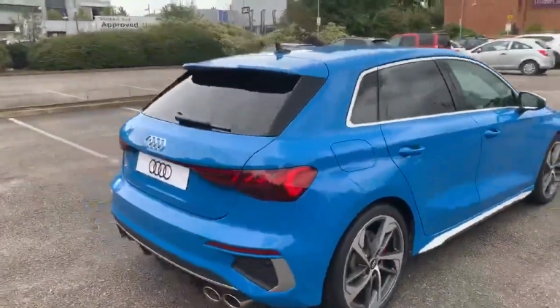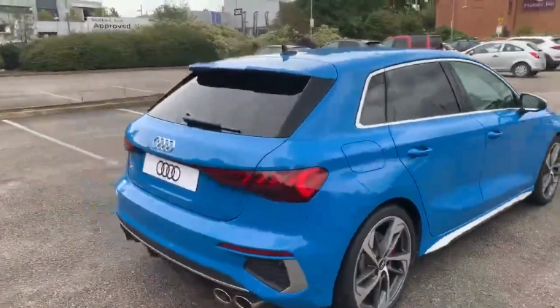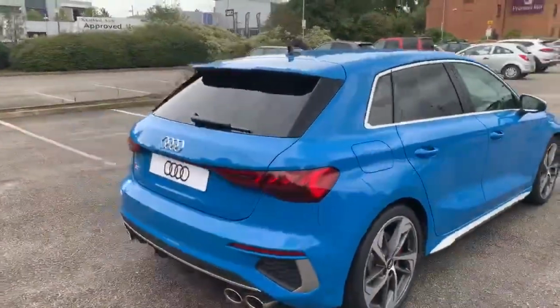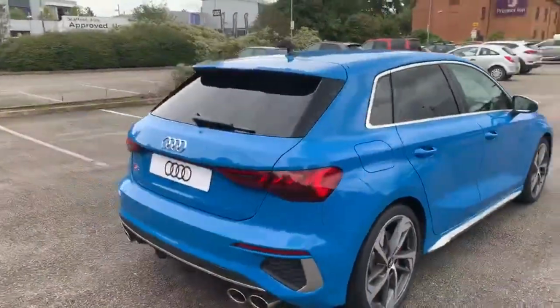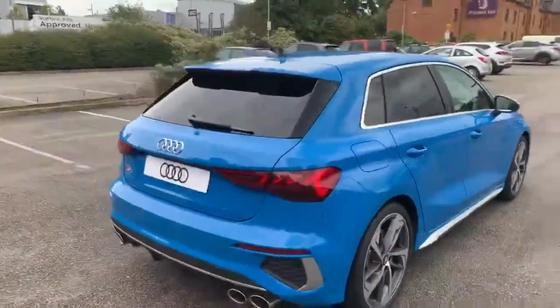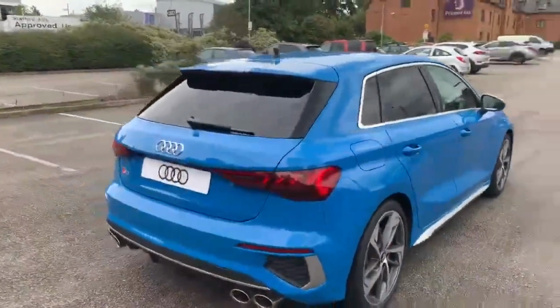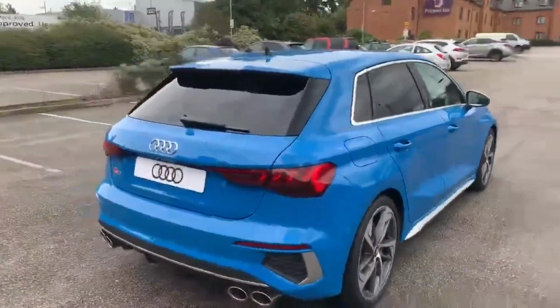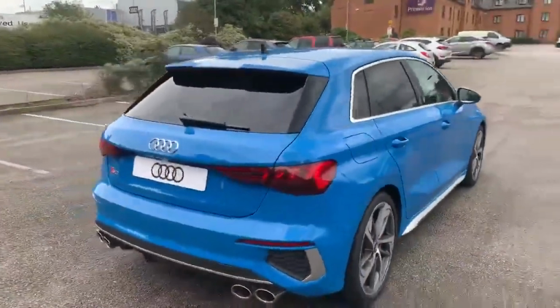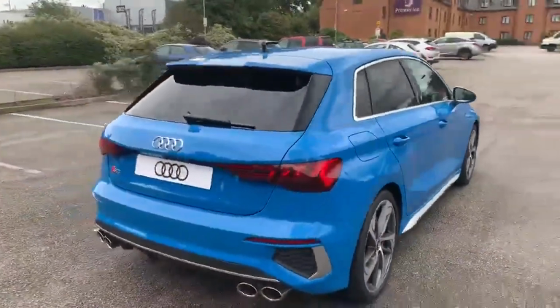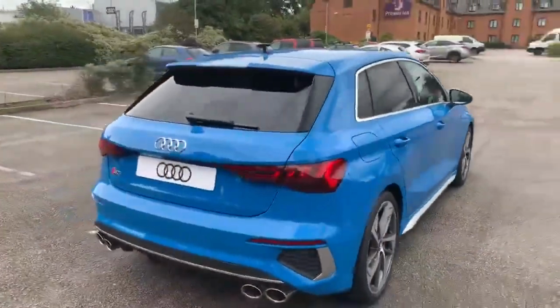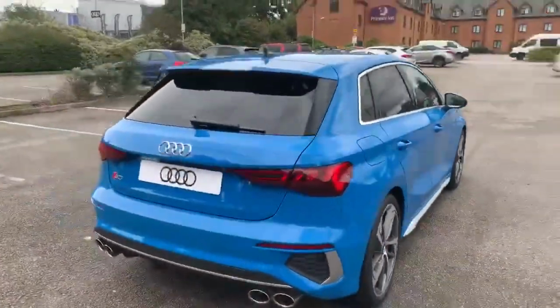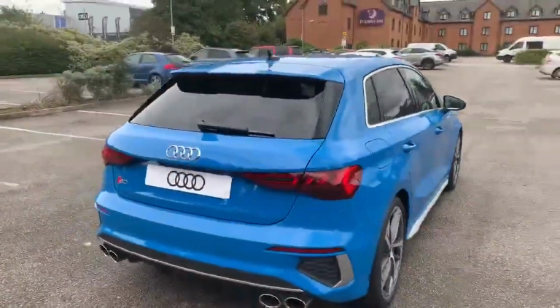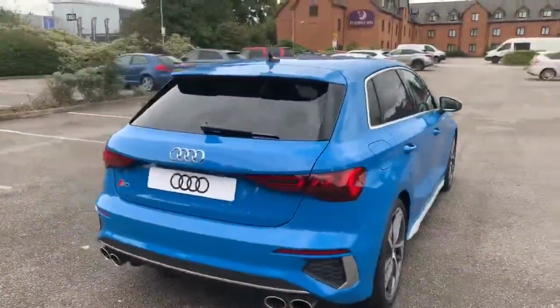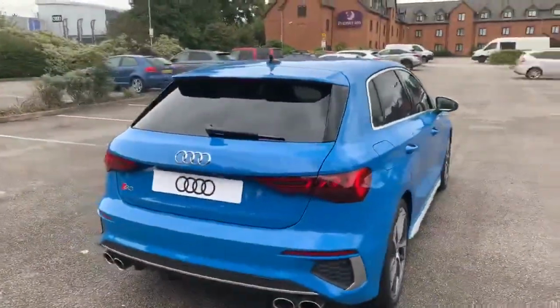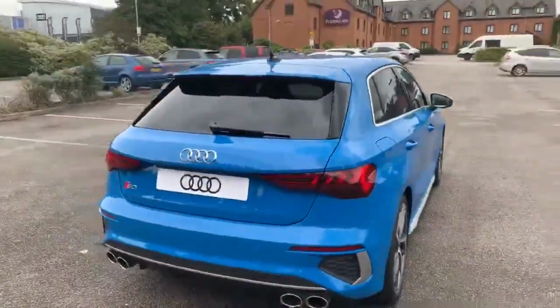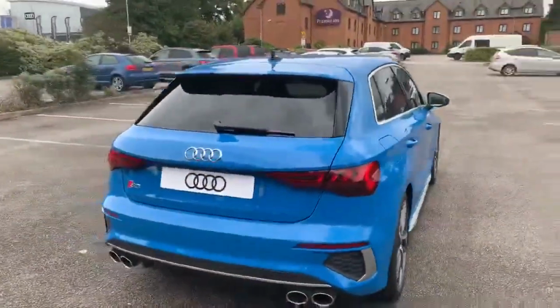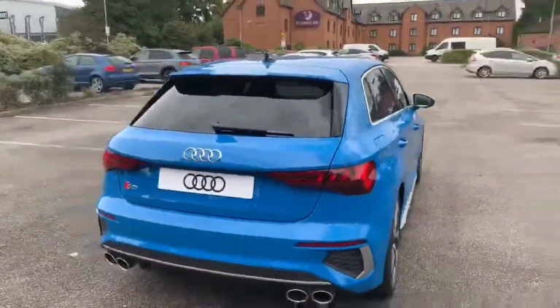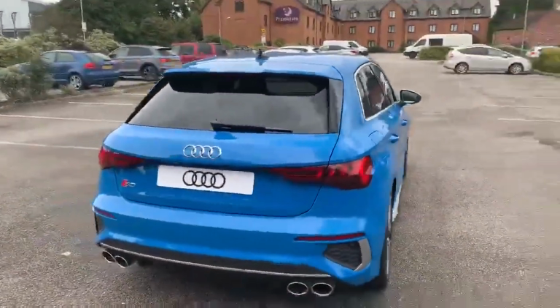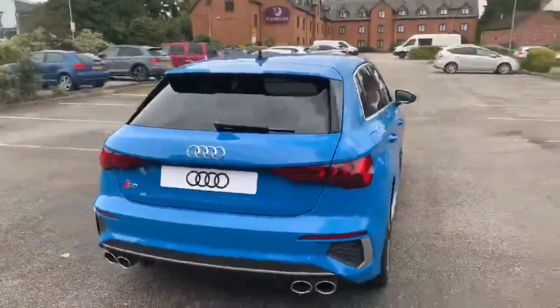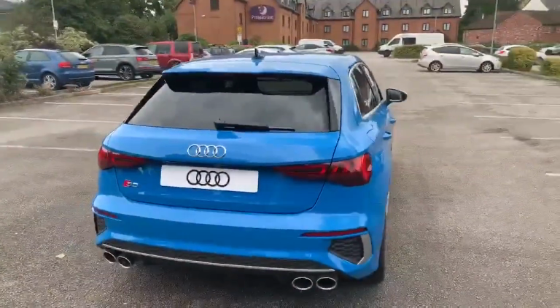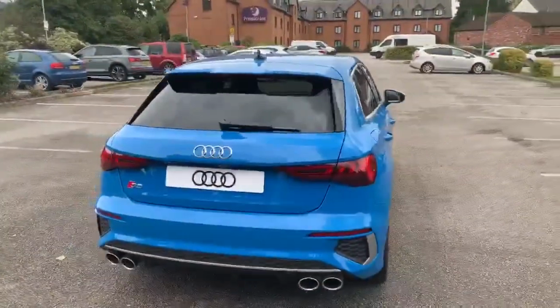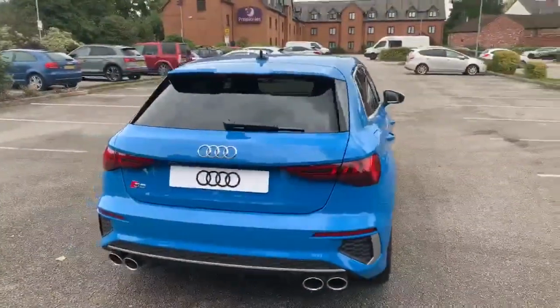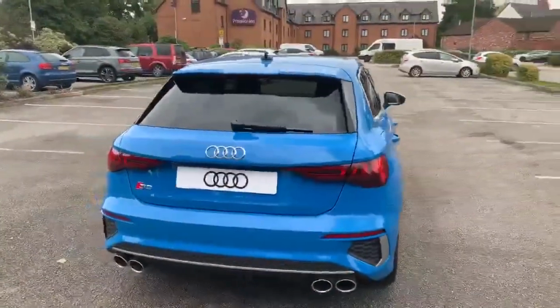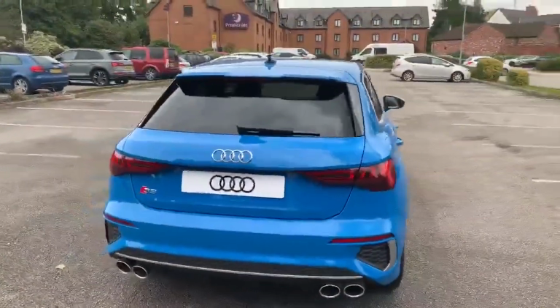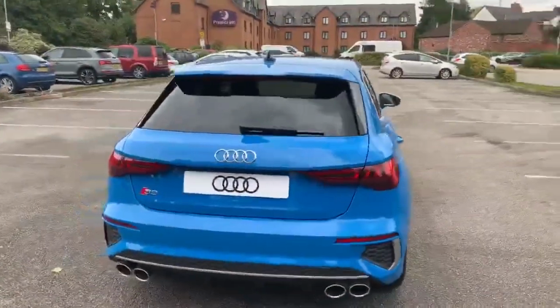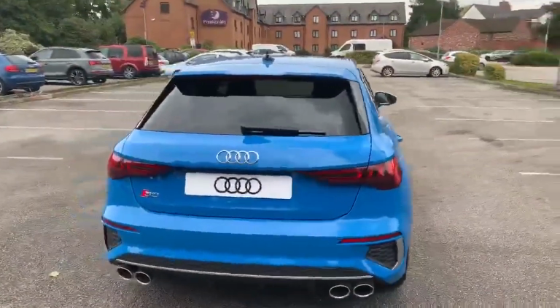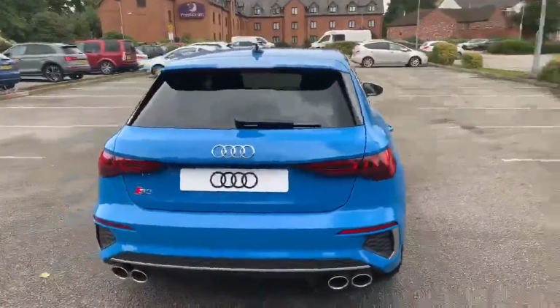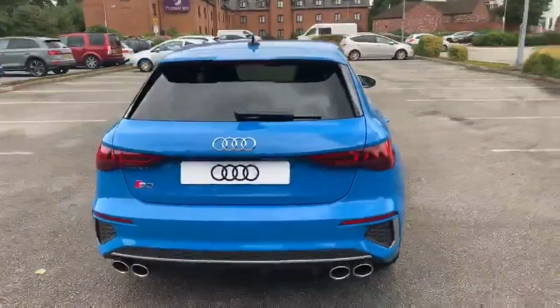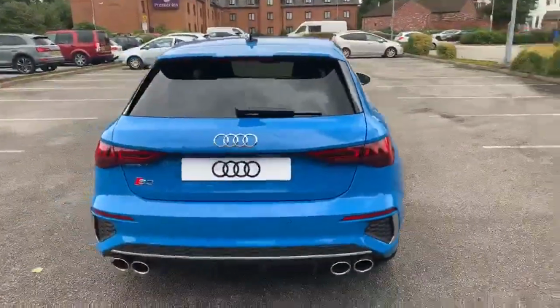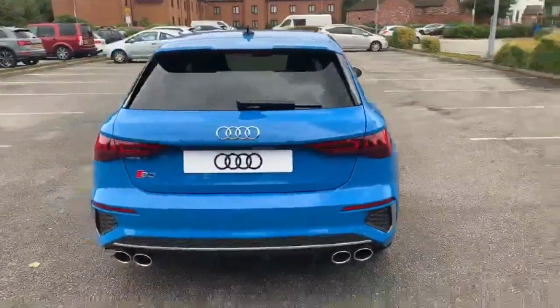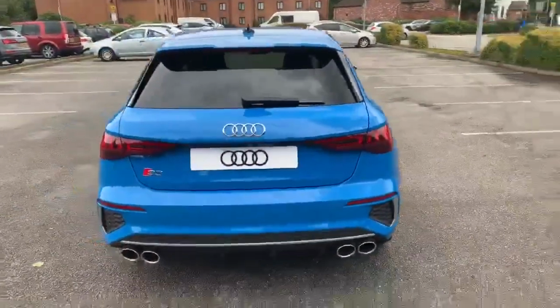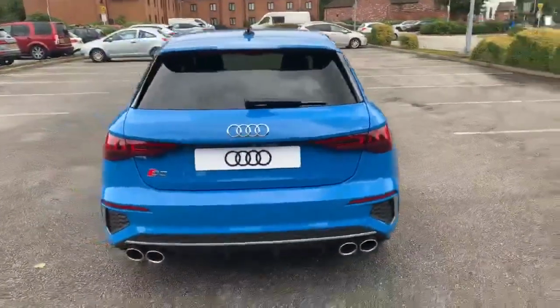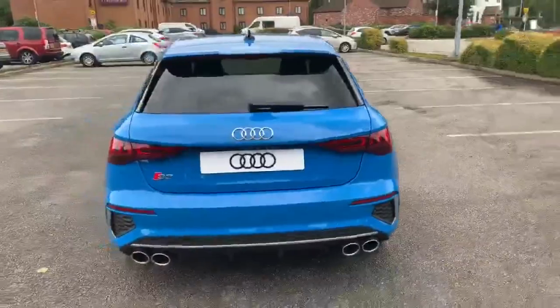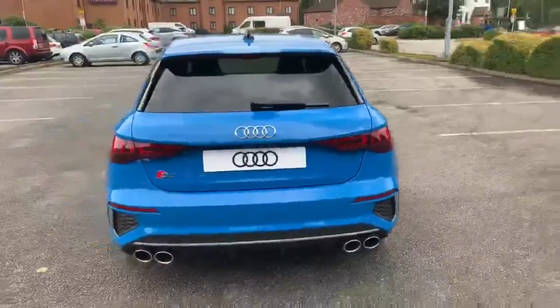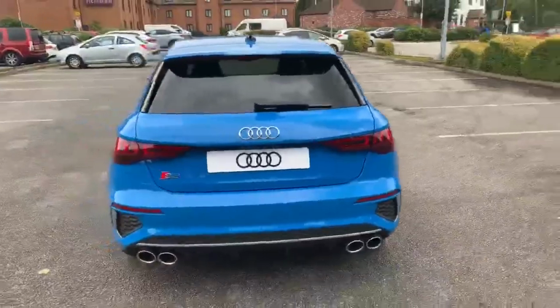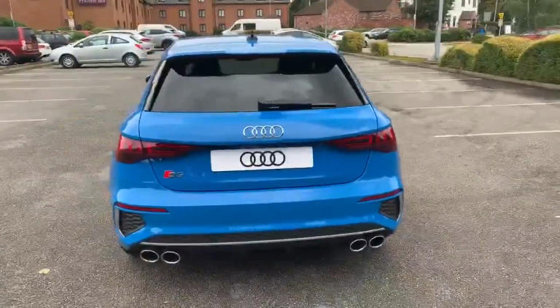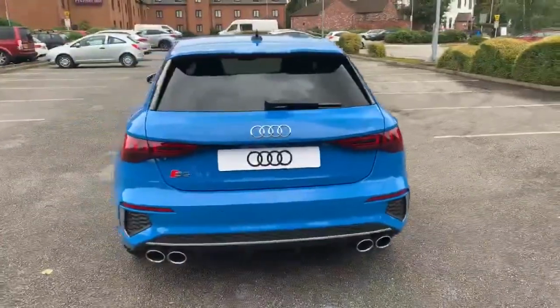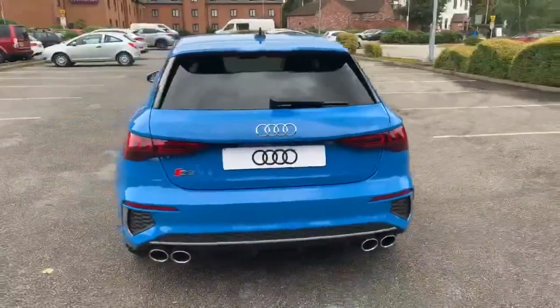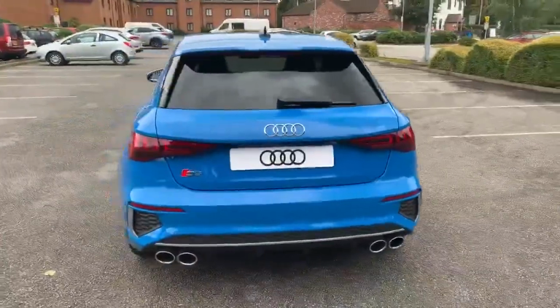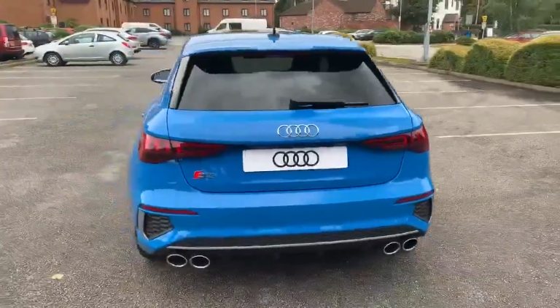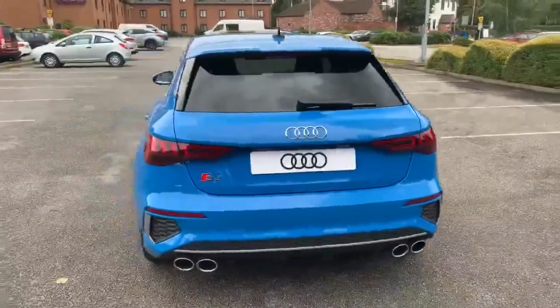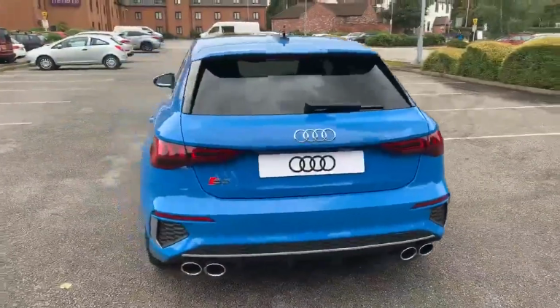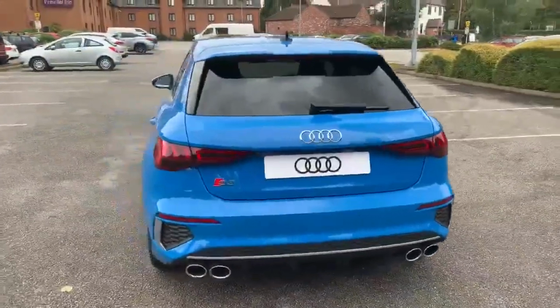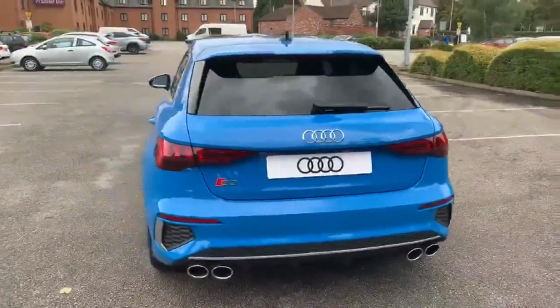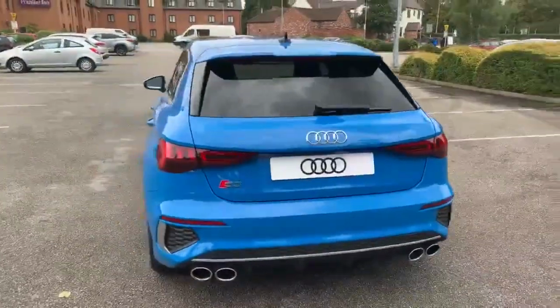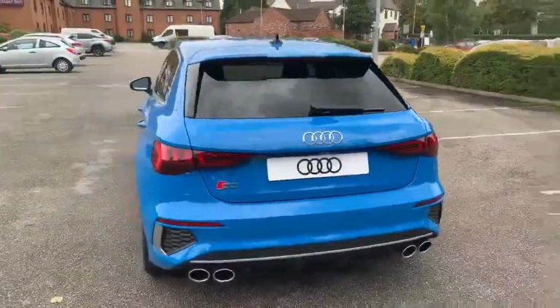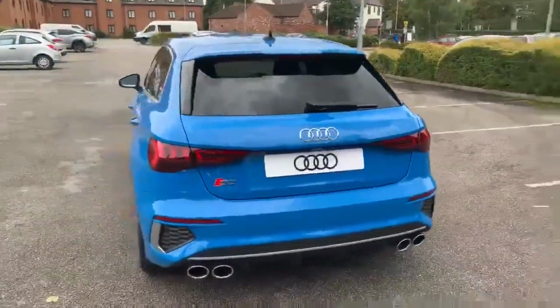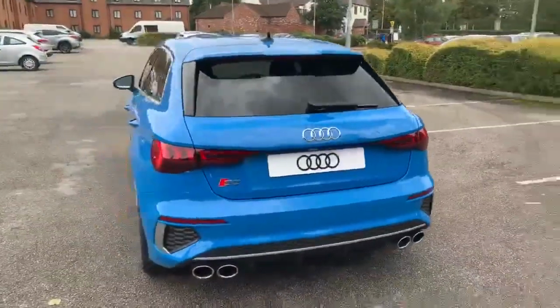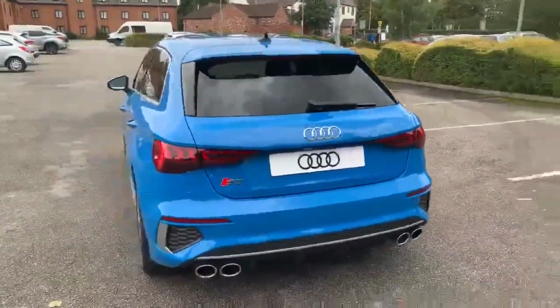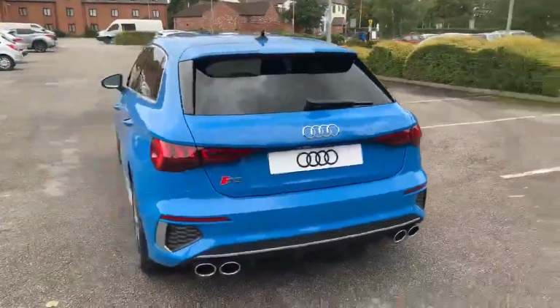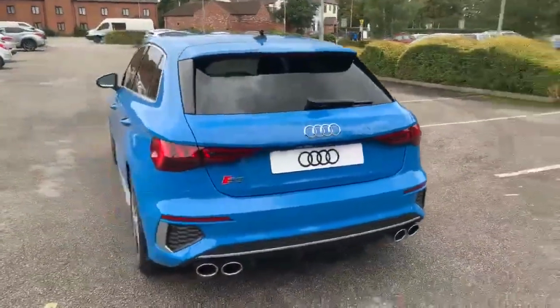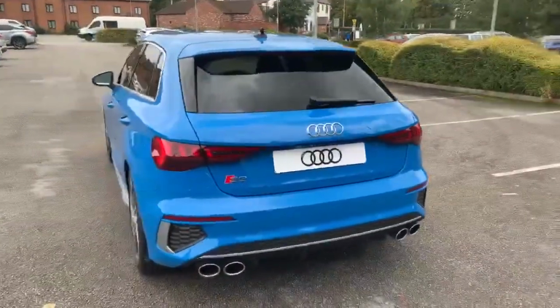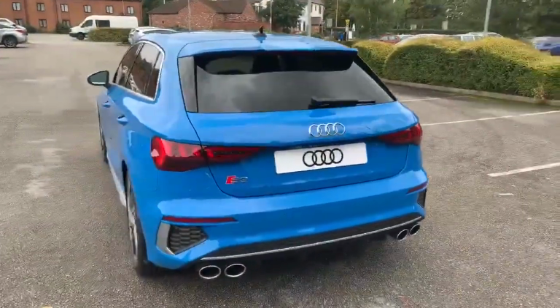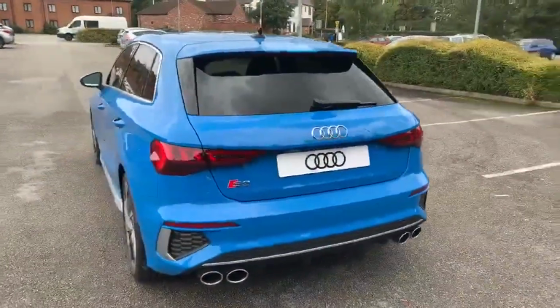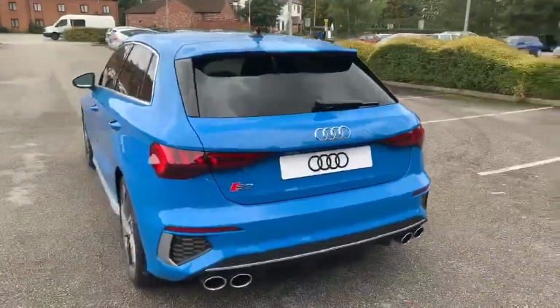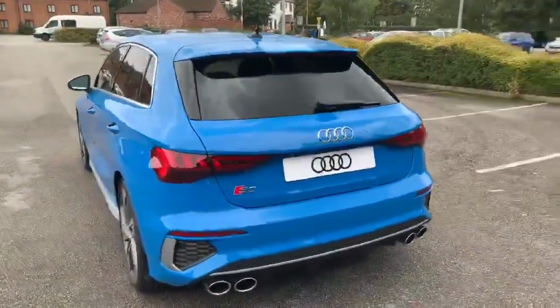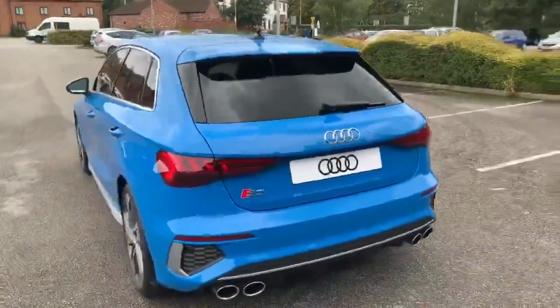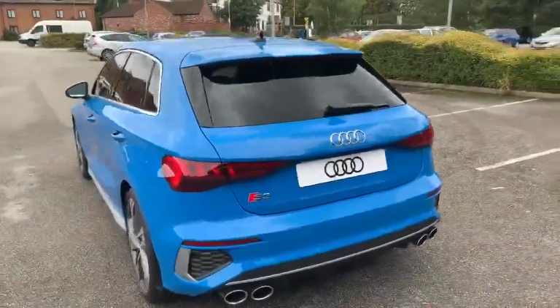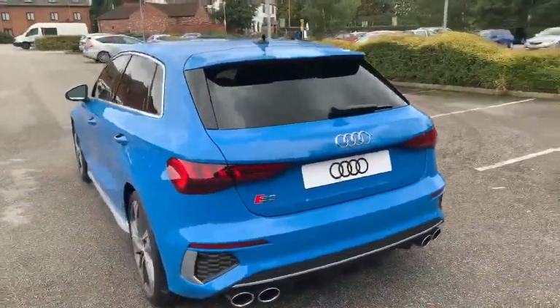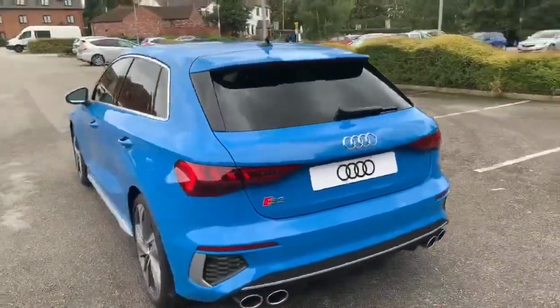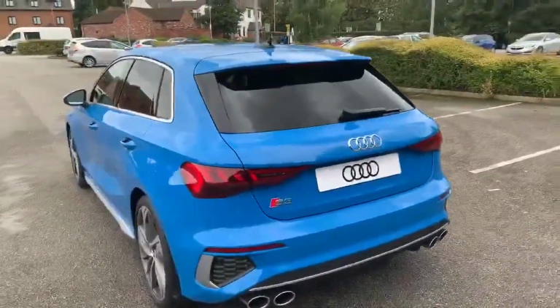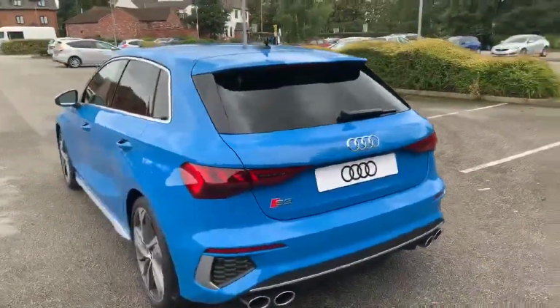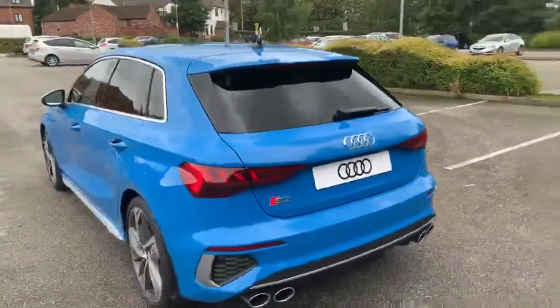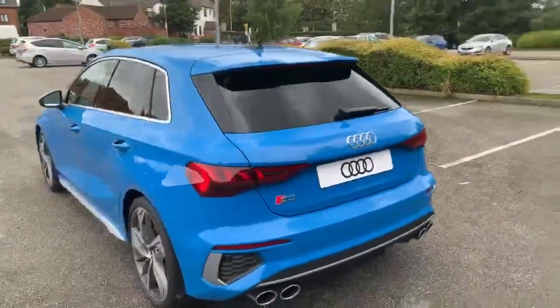Into the back, this car does come with the rear parking sensors. As you can see we have the S3 badging on the rear as well.